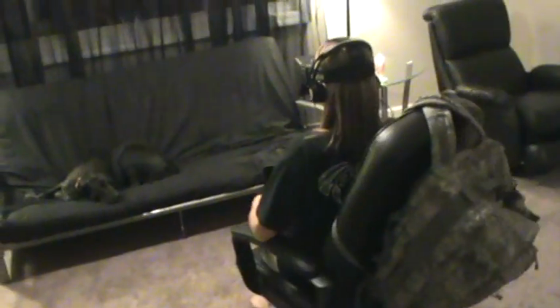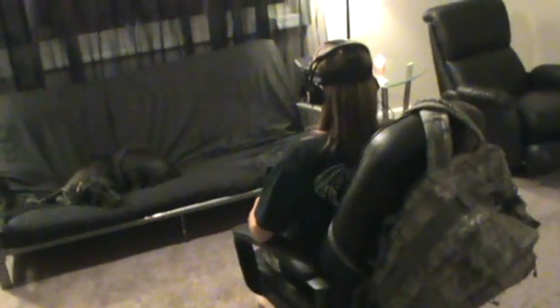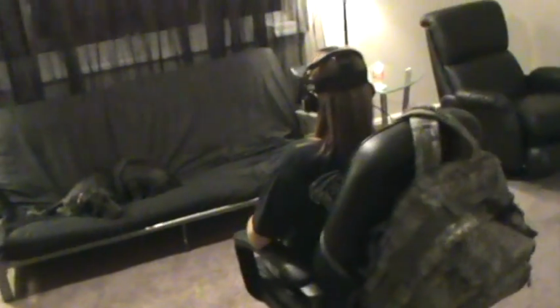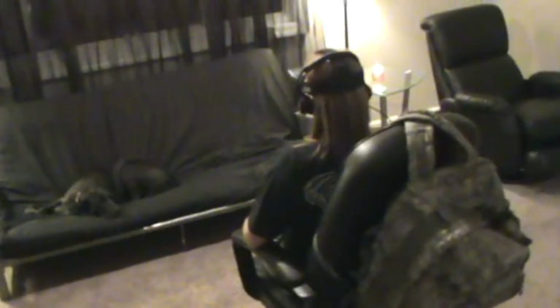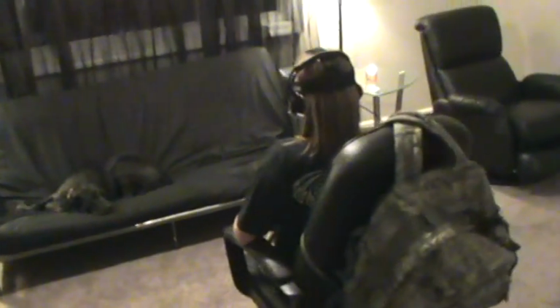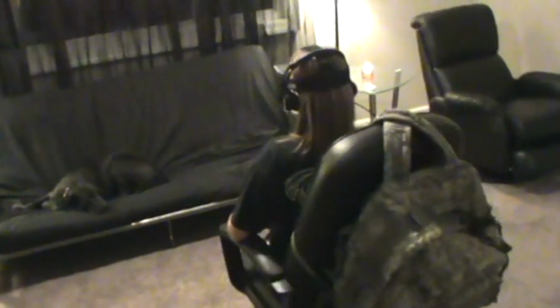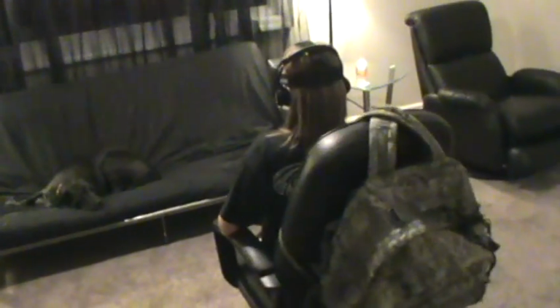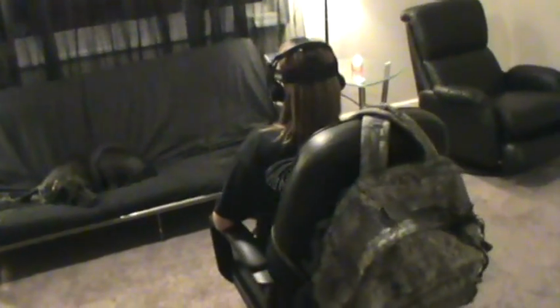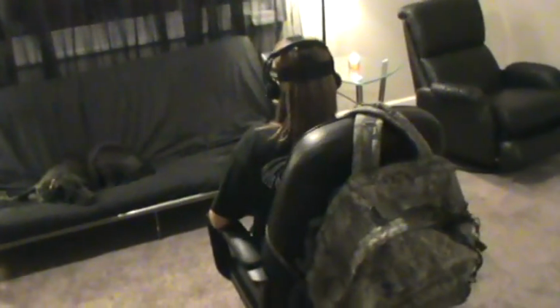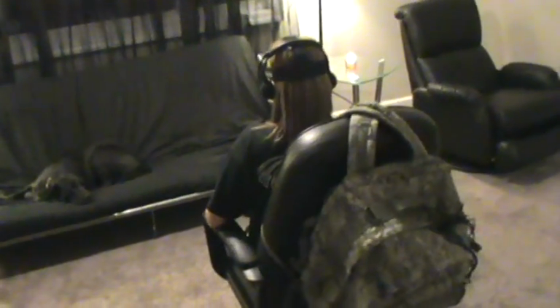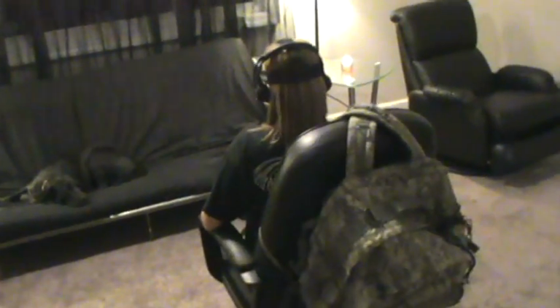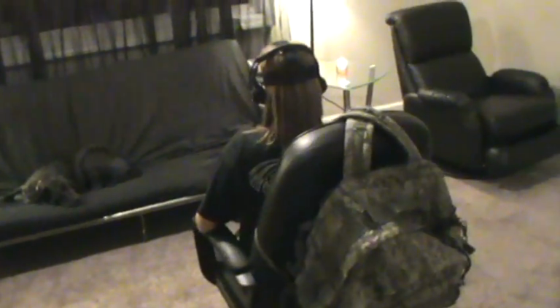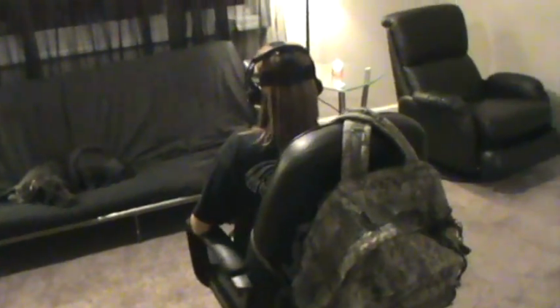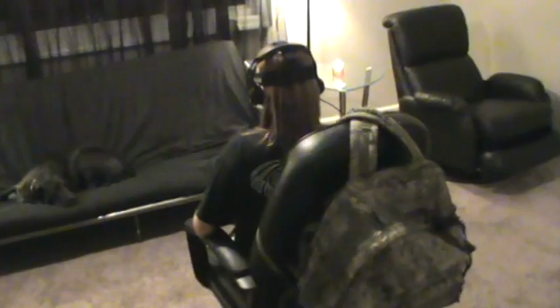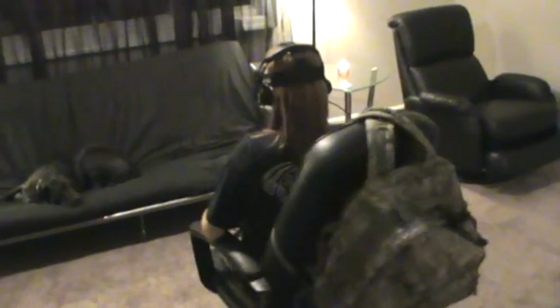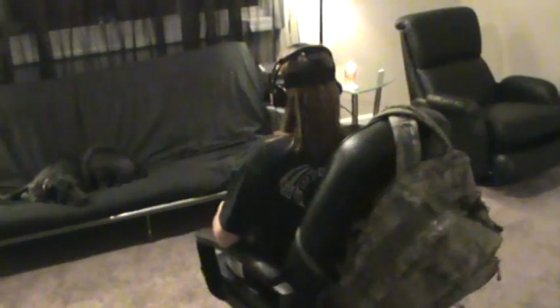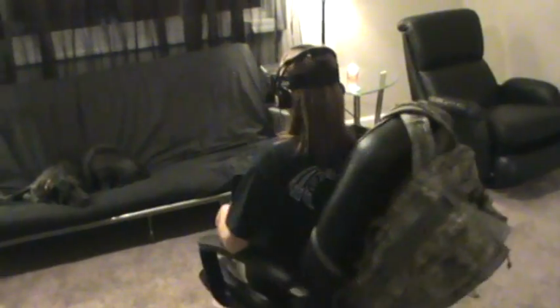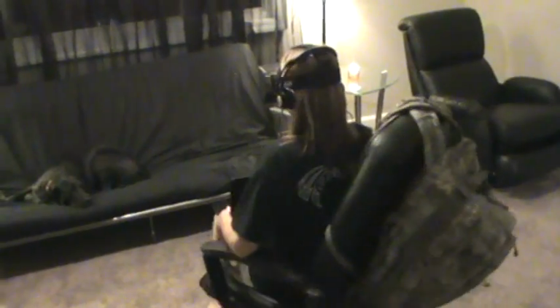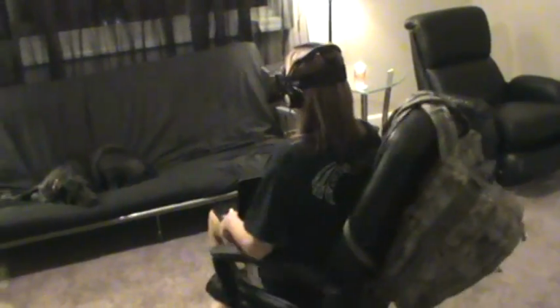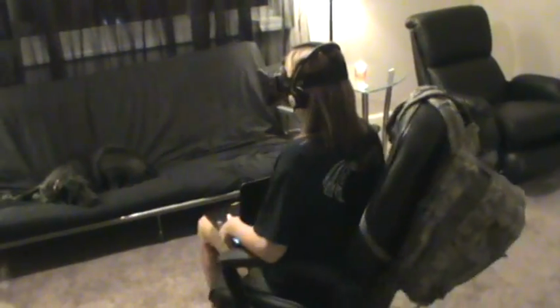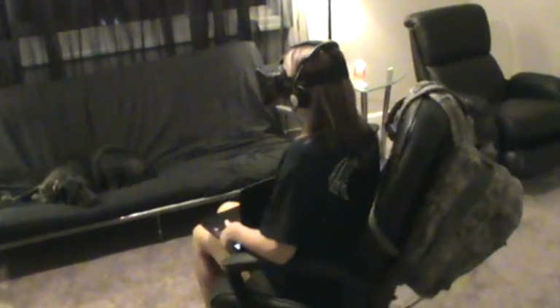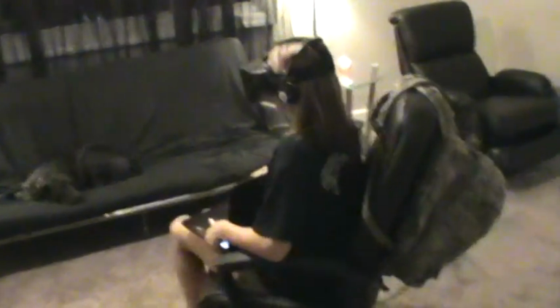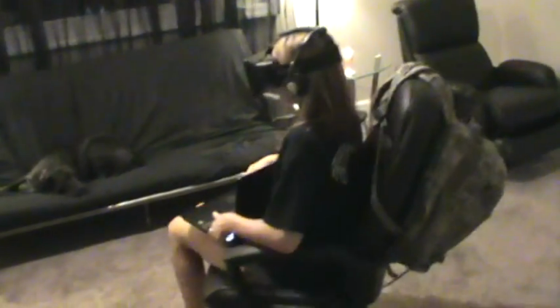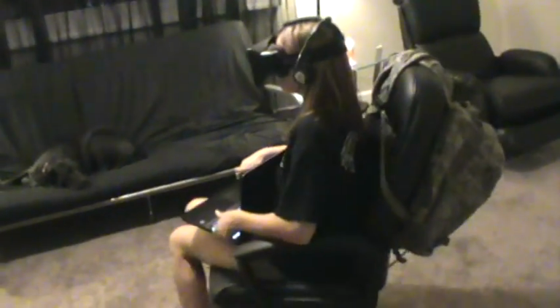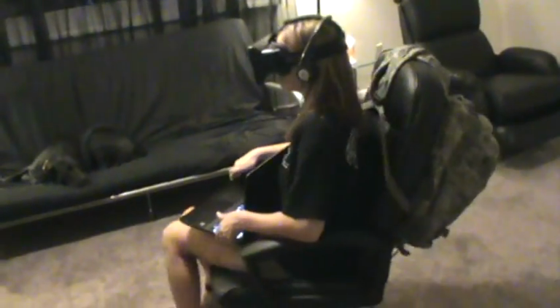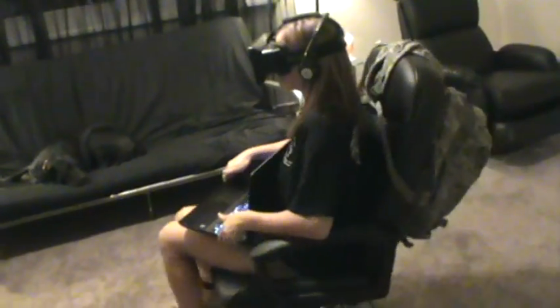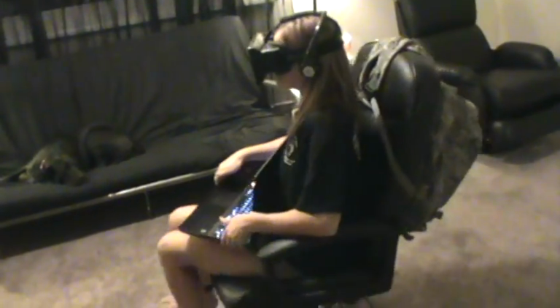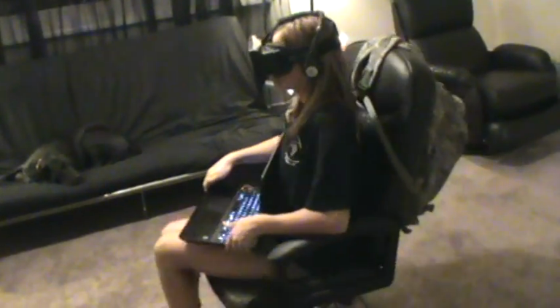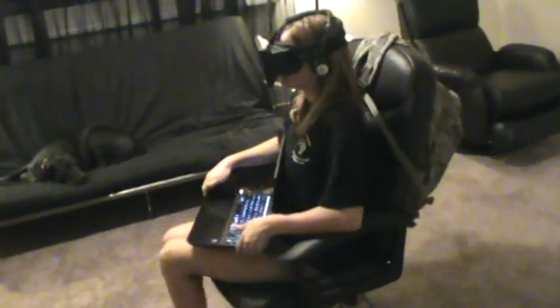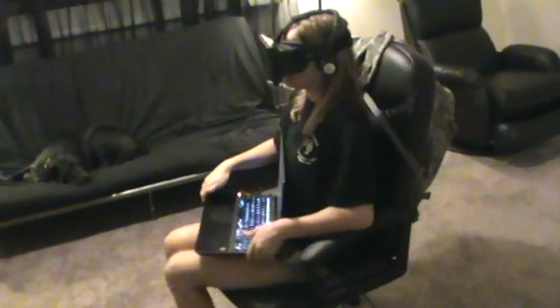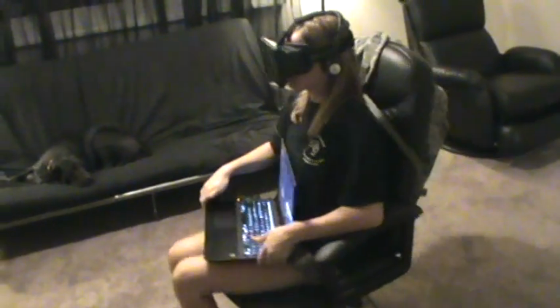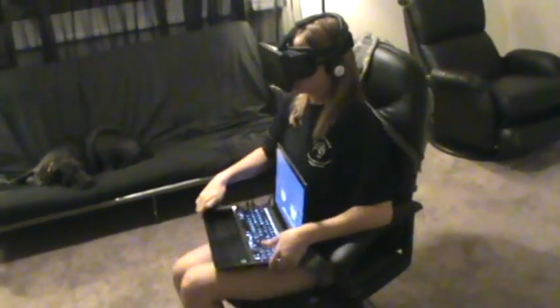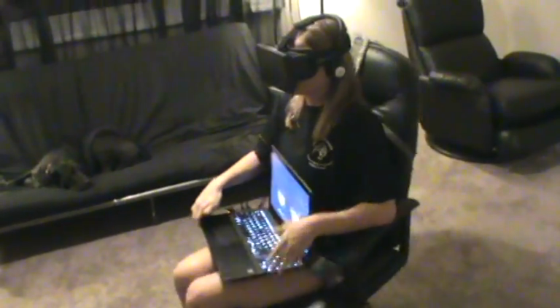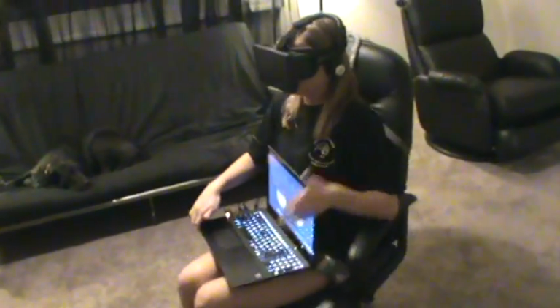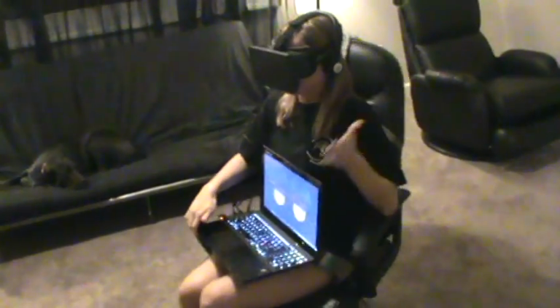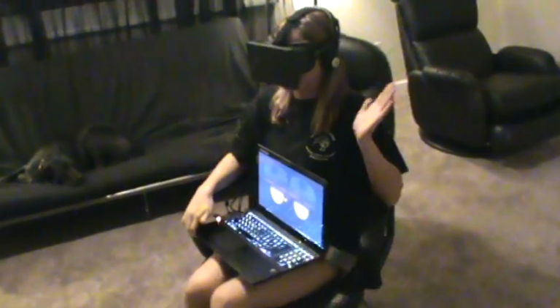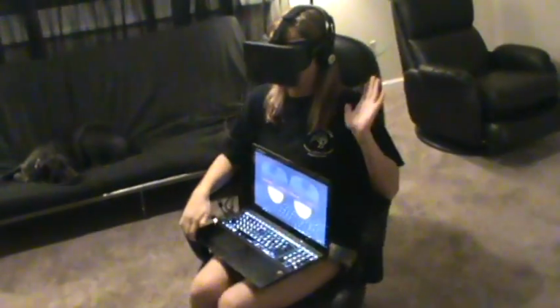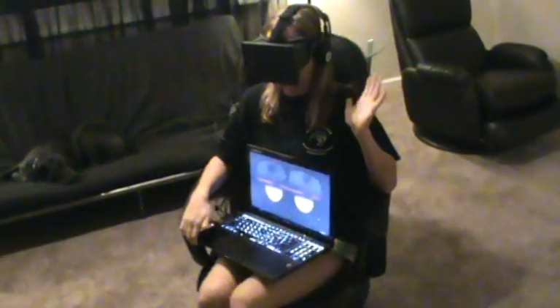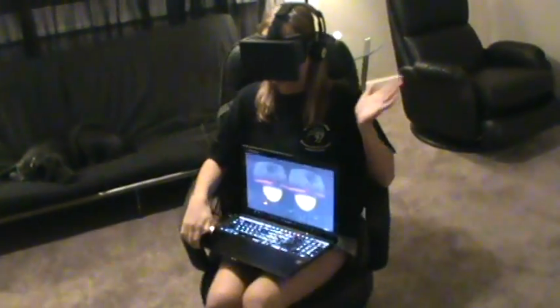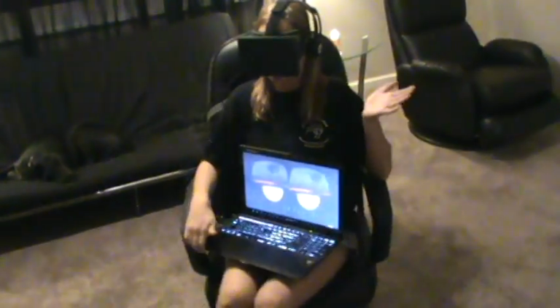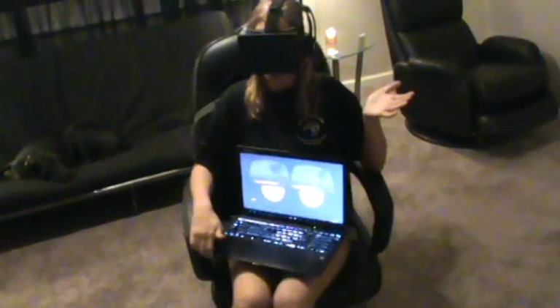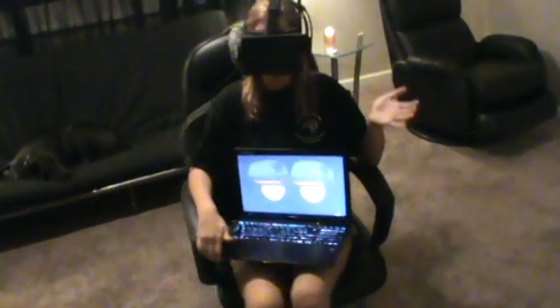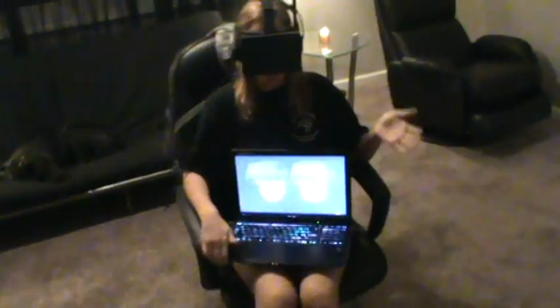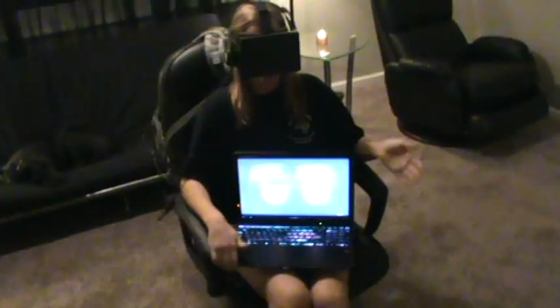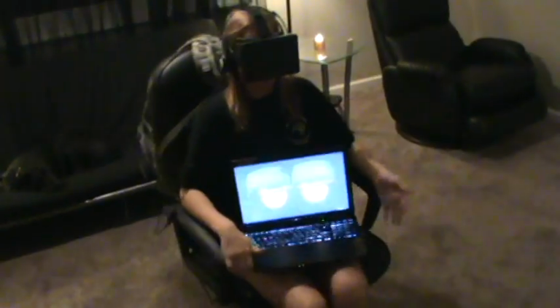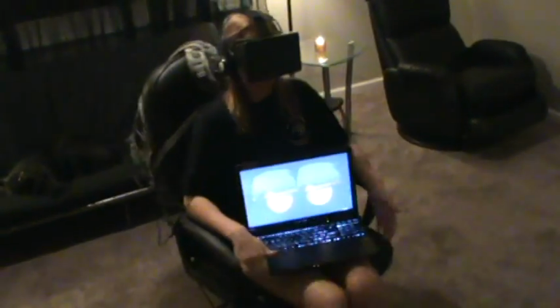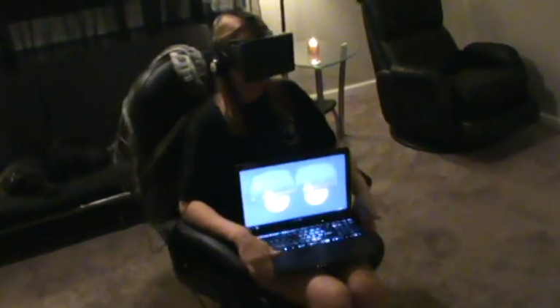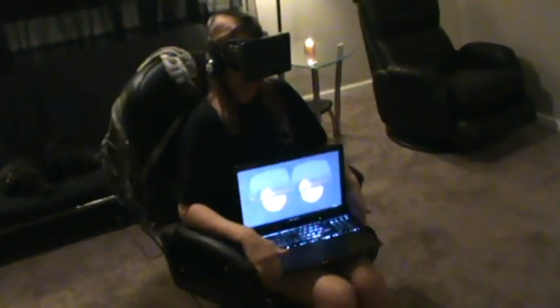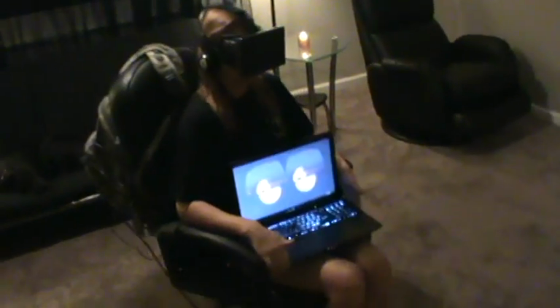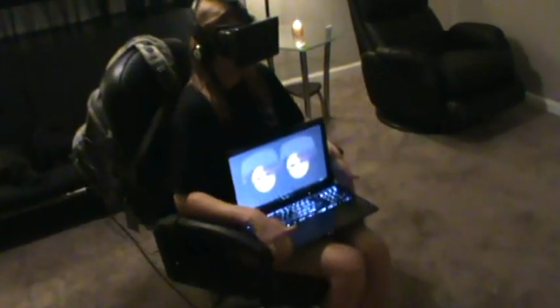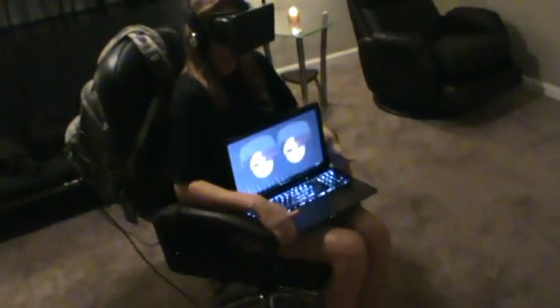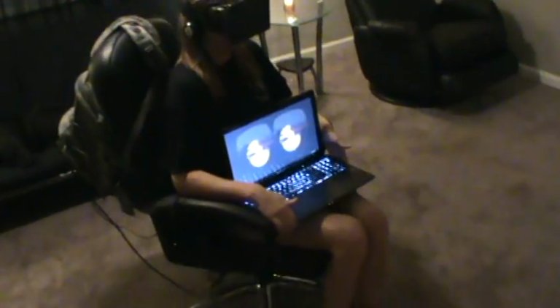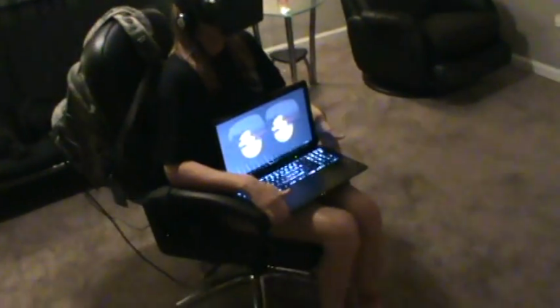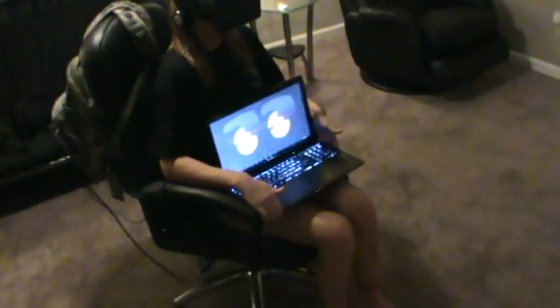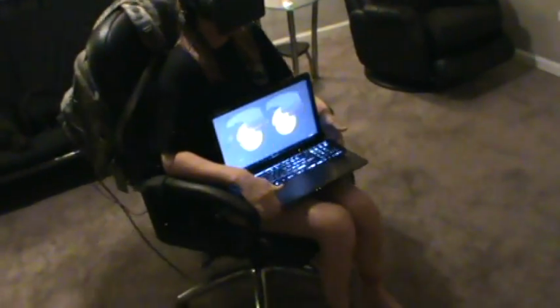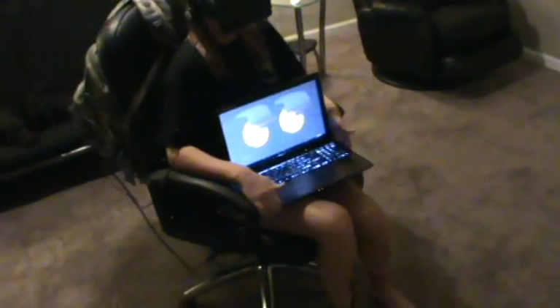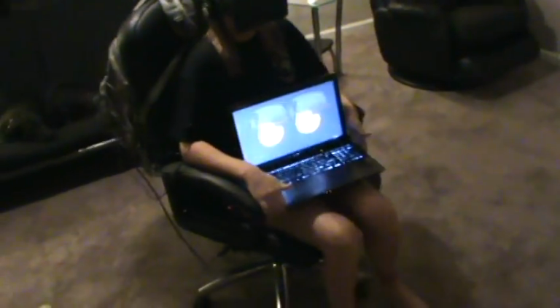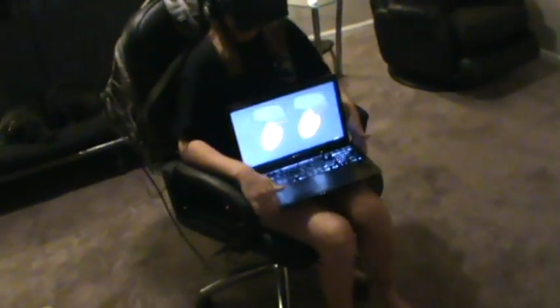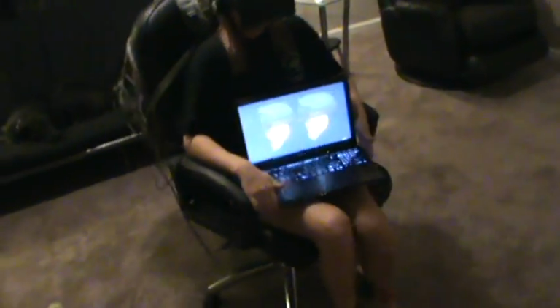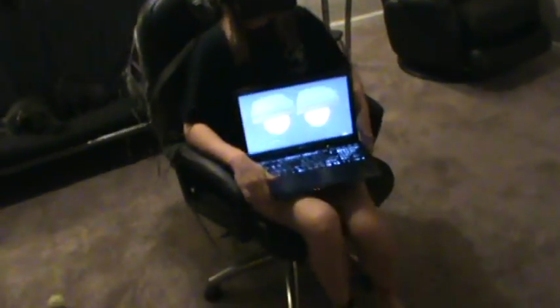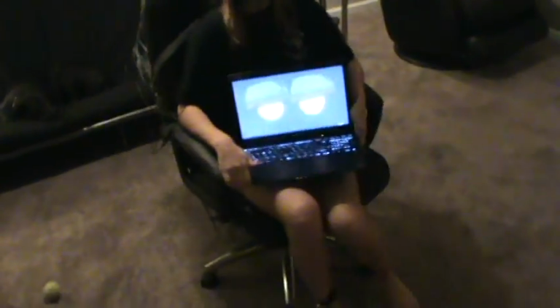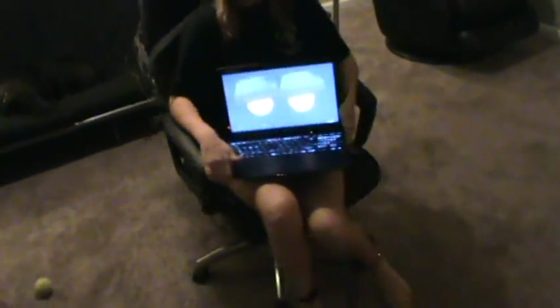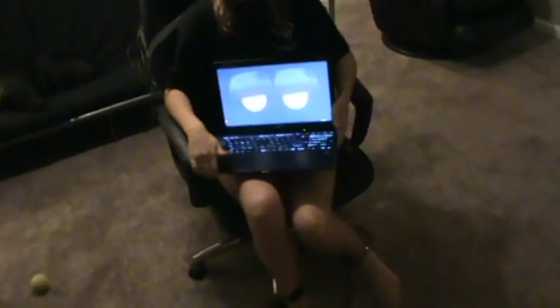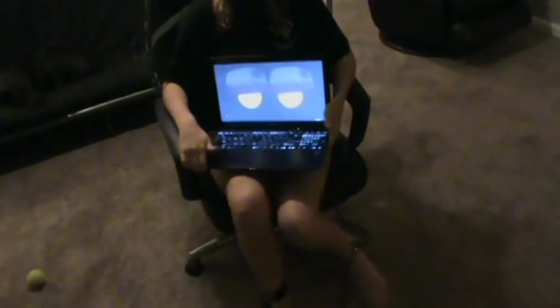Thanks for watching — from me and my lovely assistant Christina, goodbye.